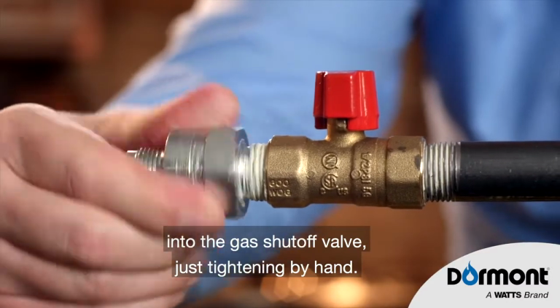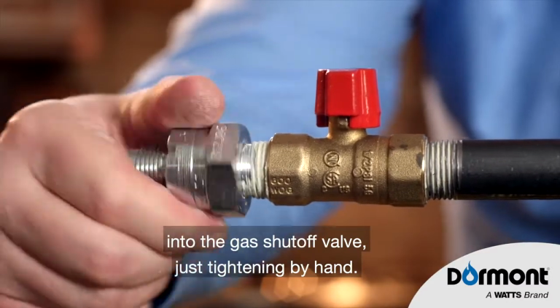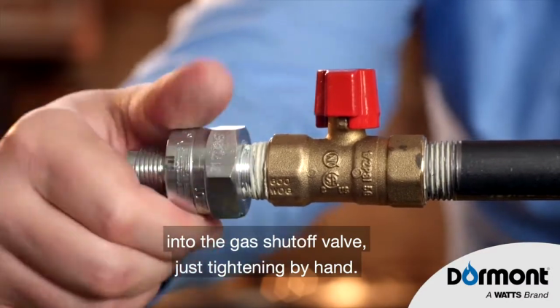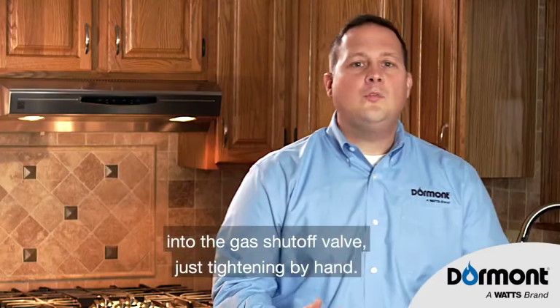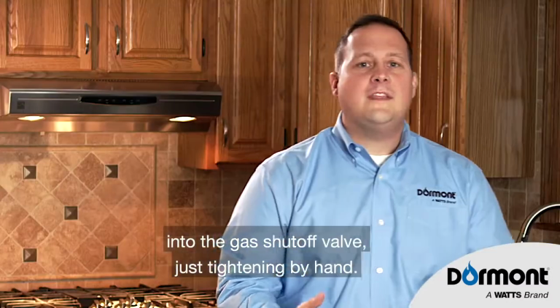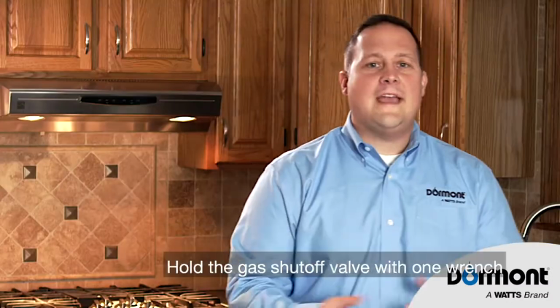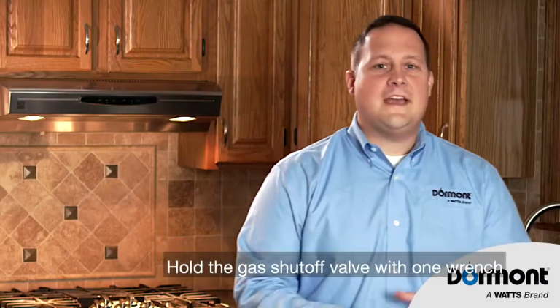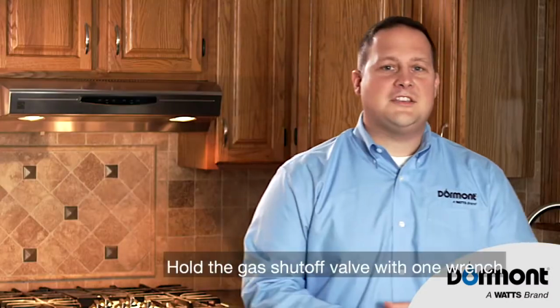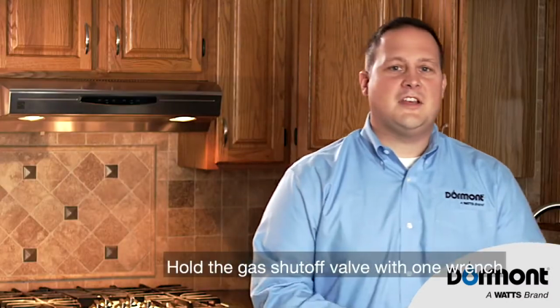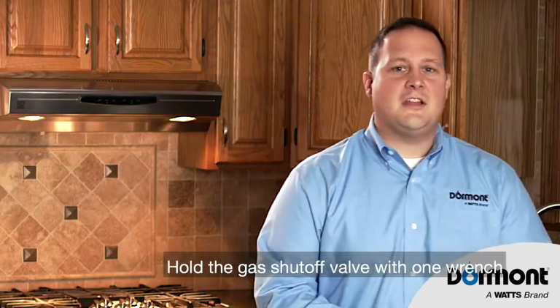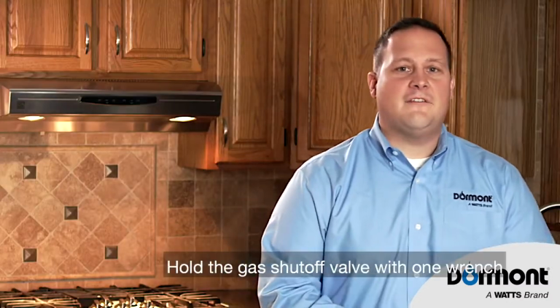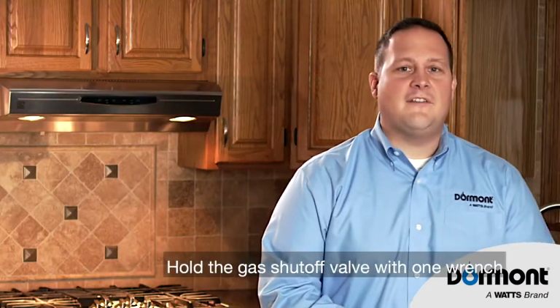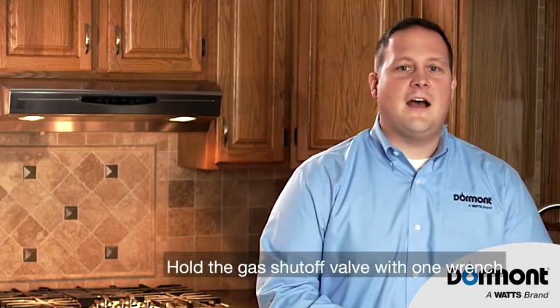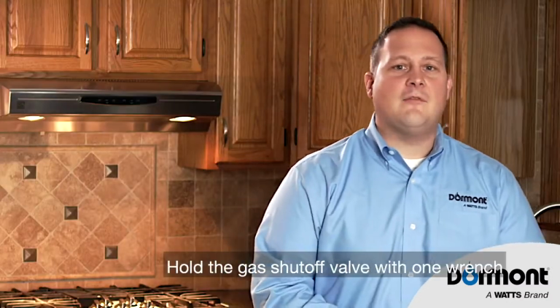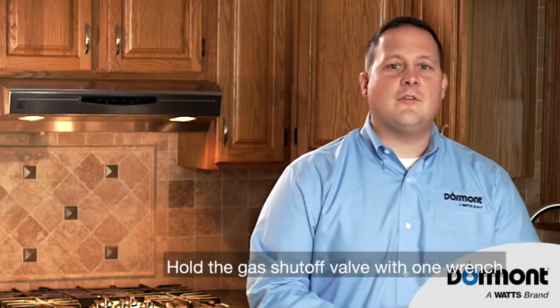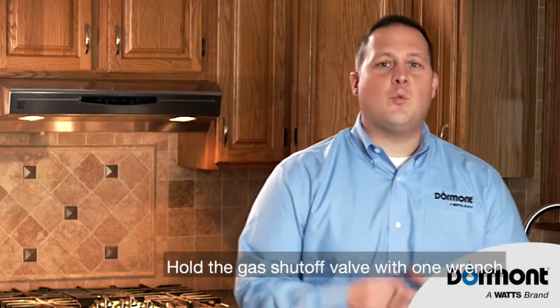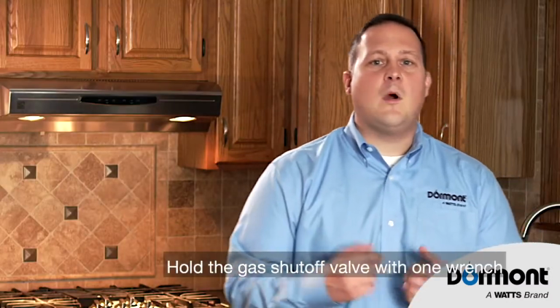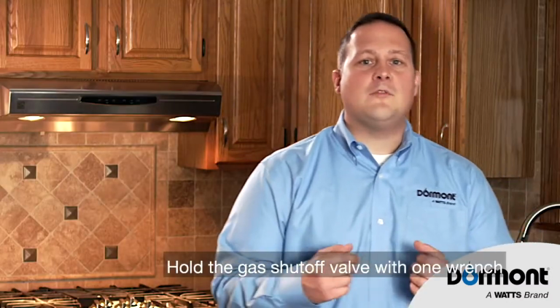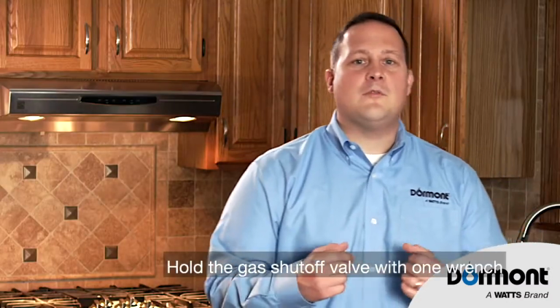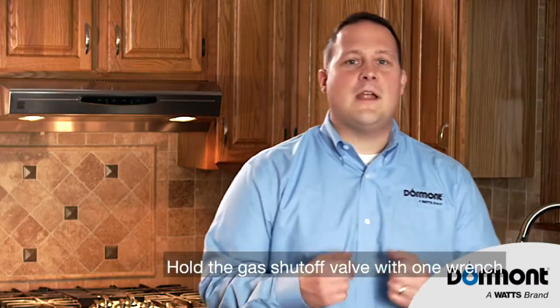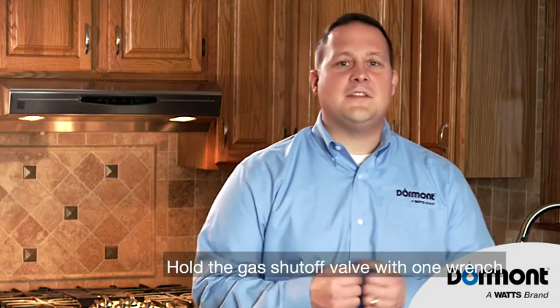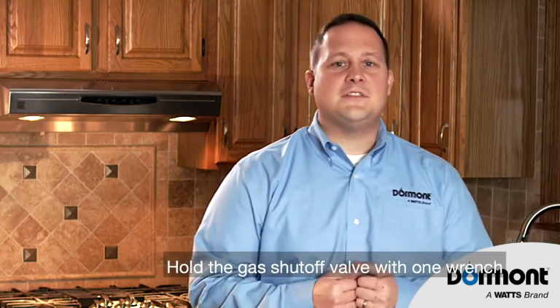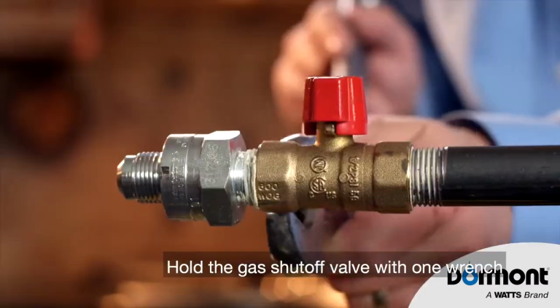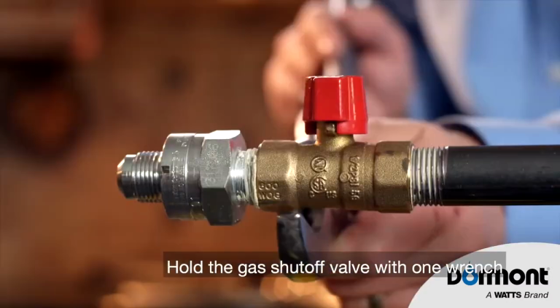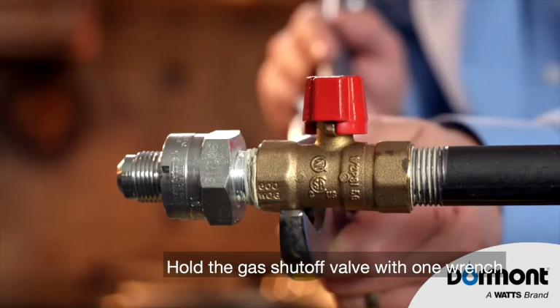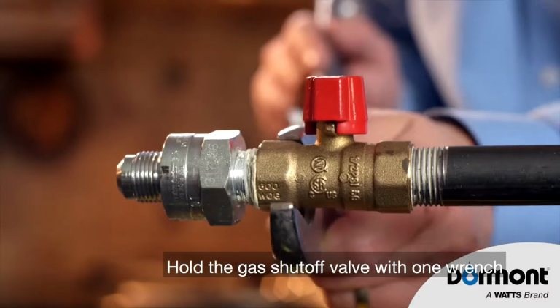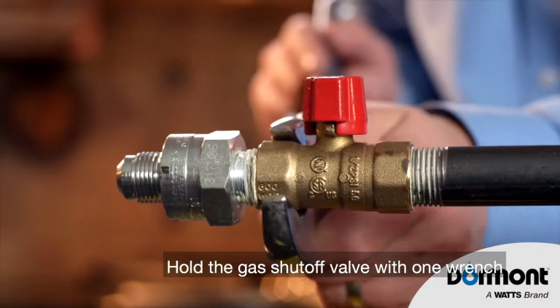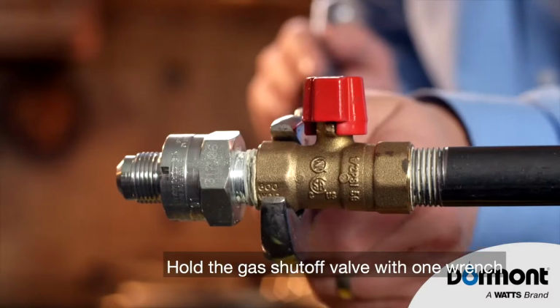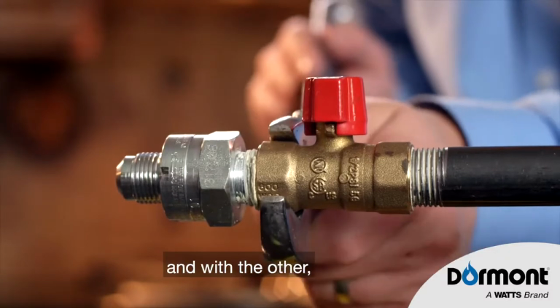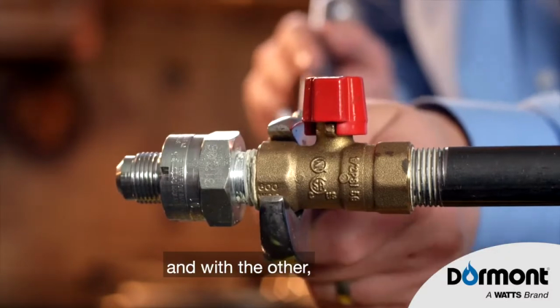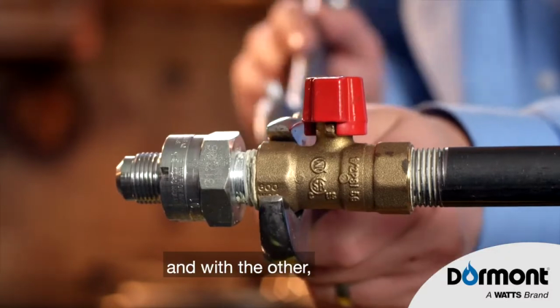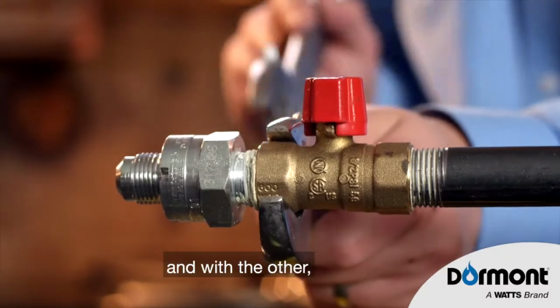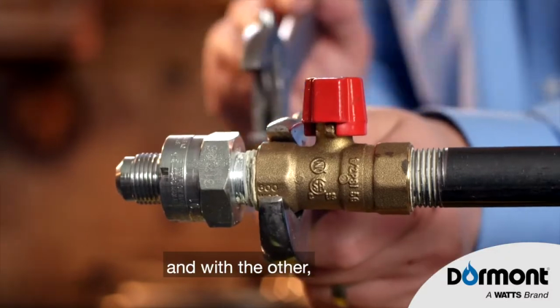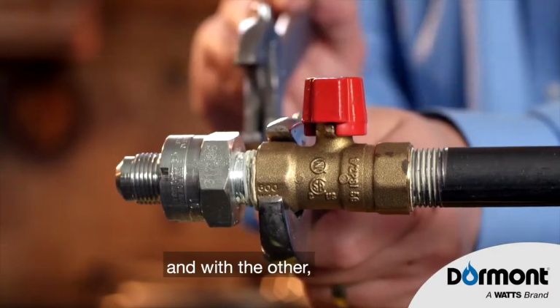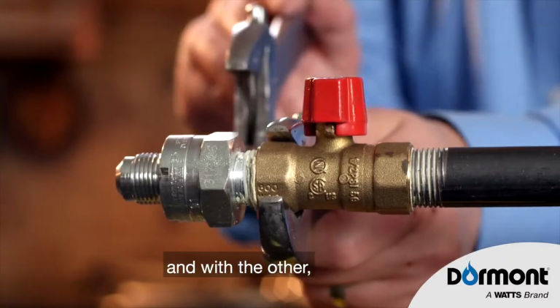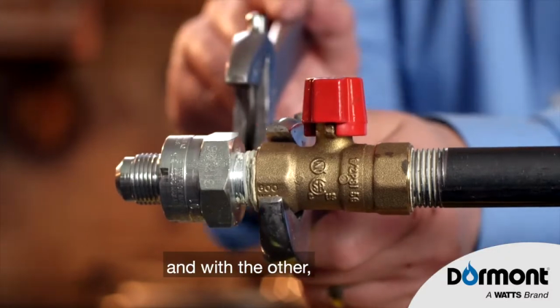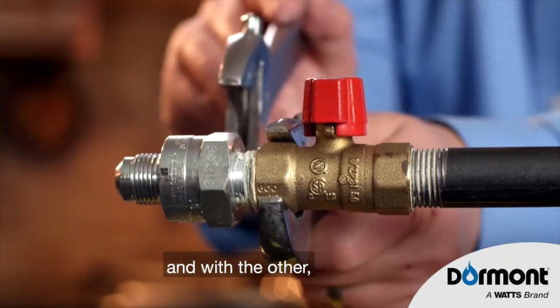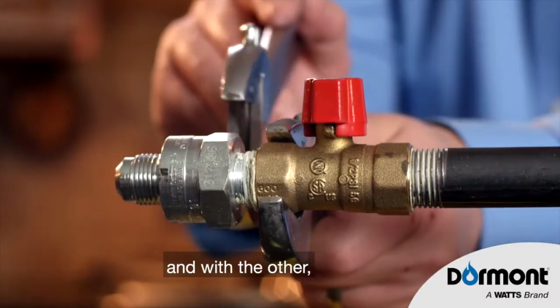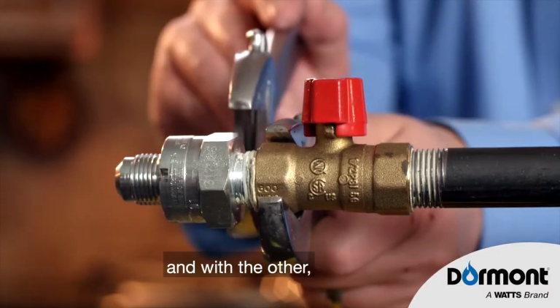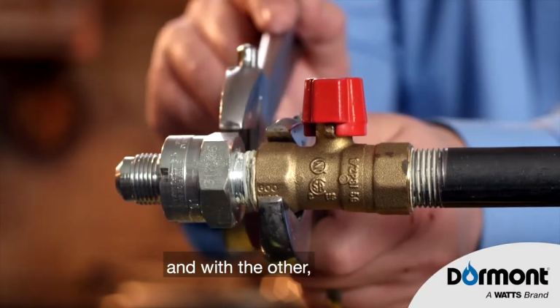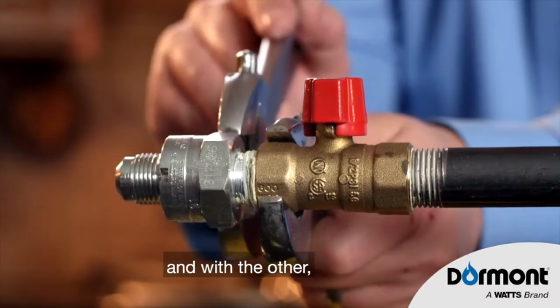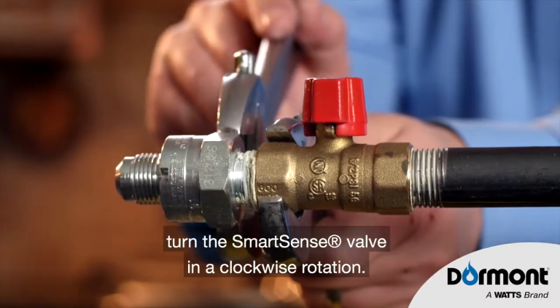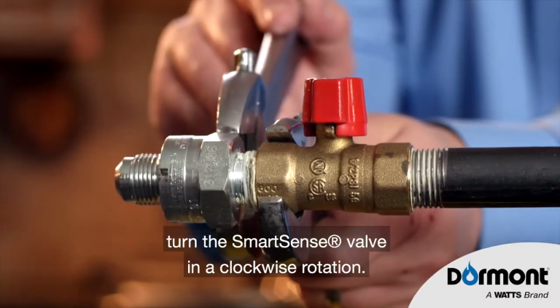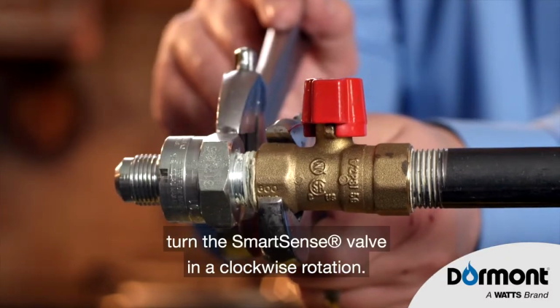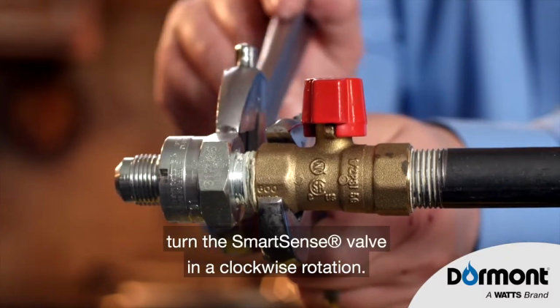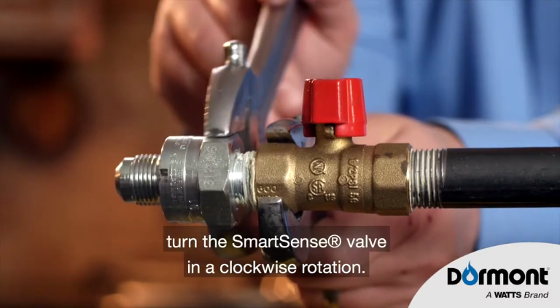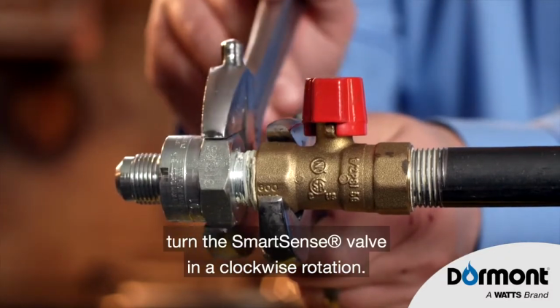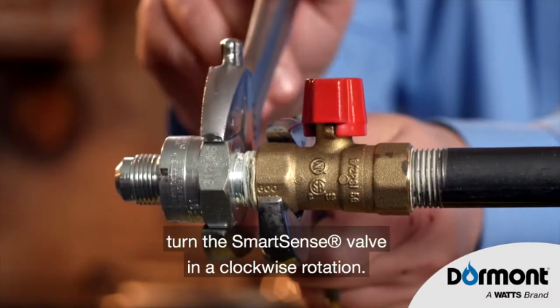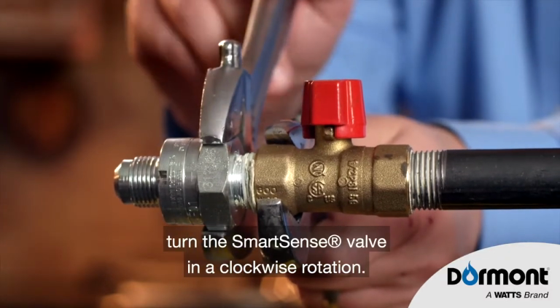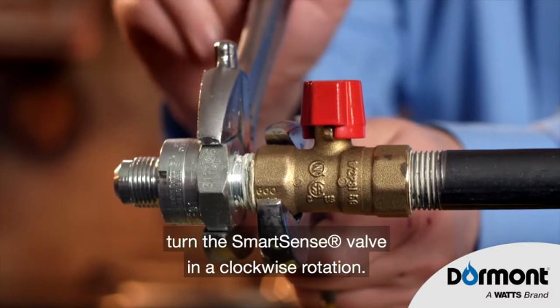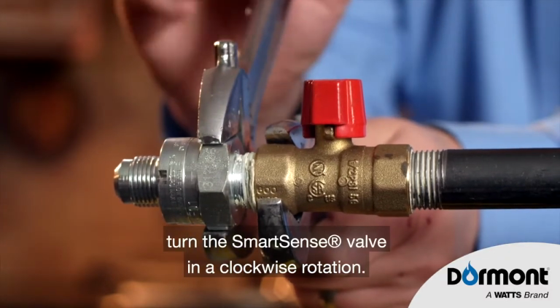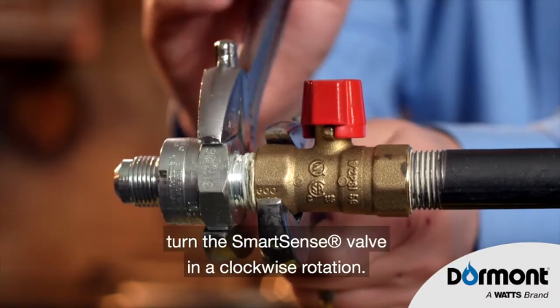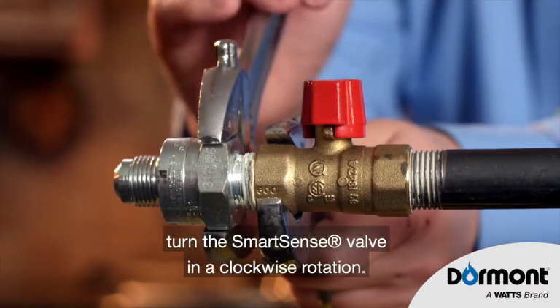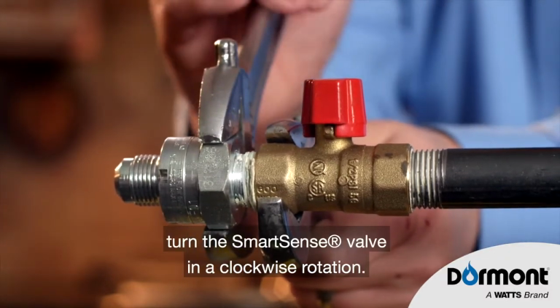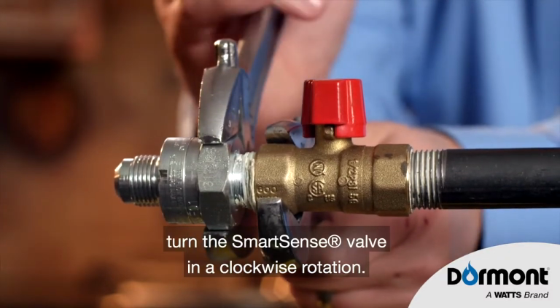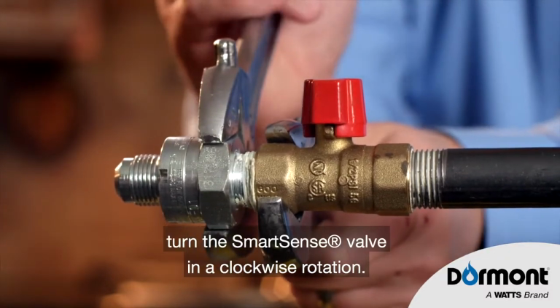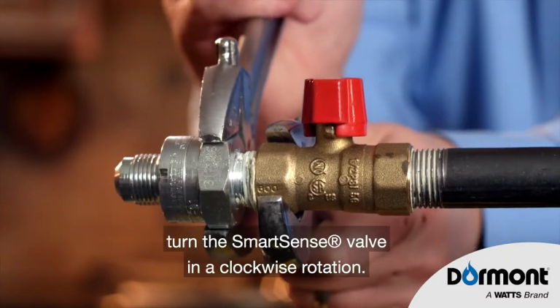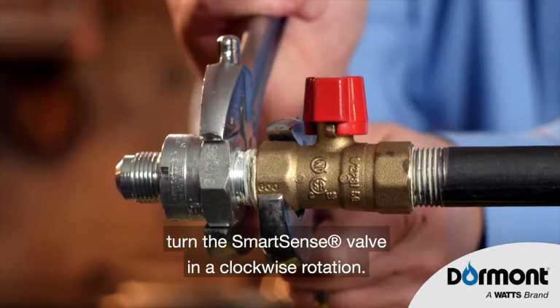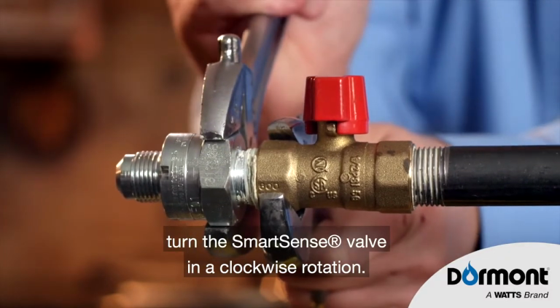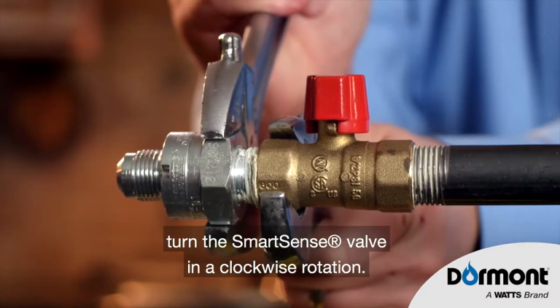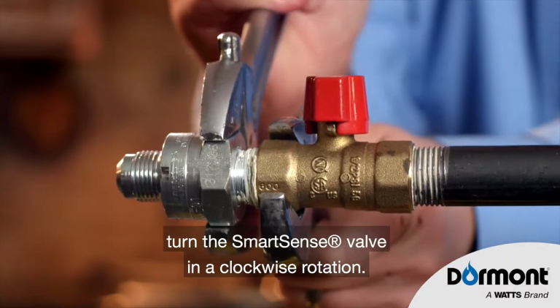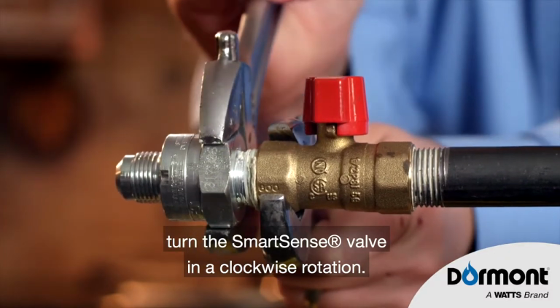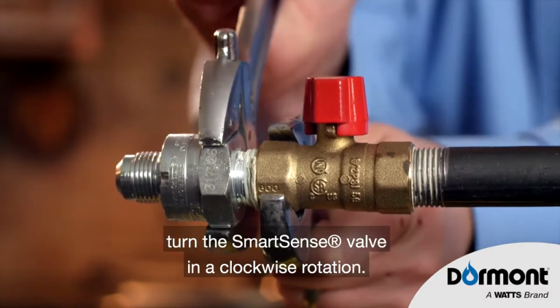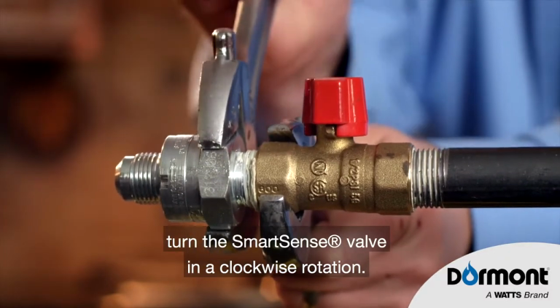Hold the gas shutoff valve with one wrench, and with the other, turn the SmartSense valve in a clockwise rotation.